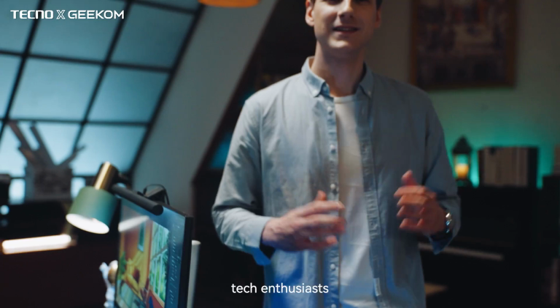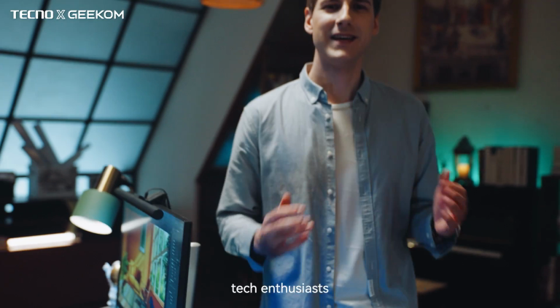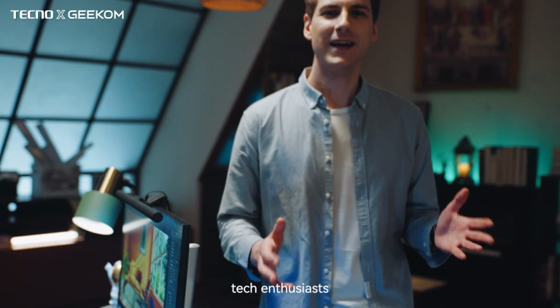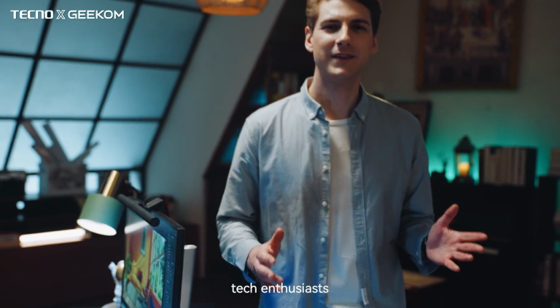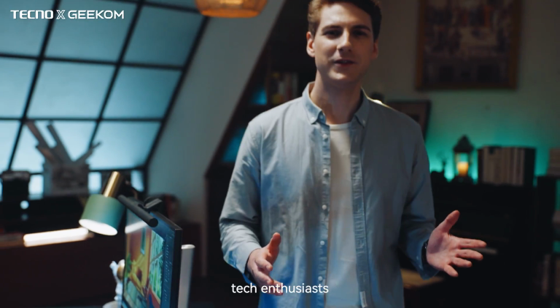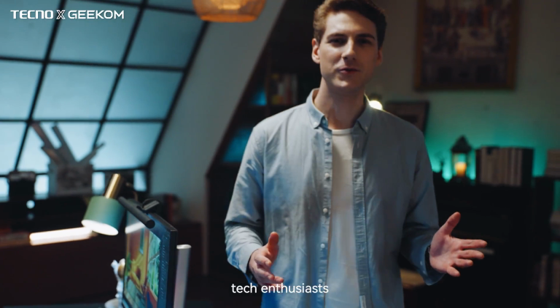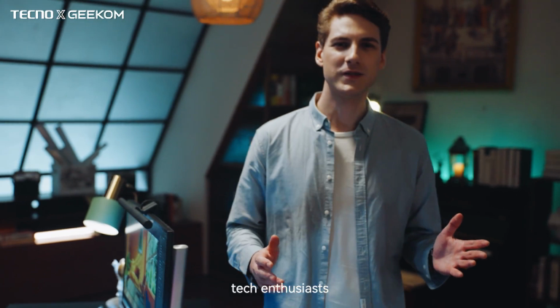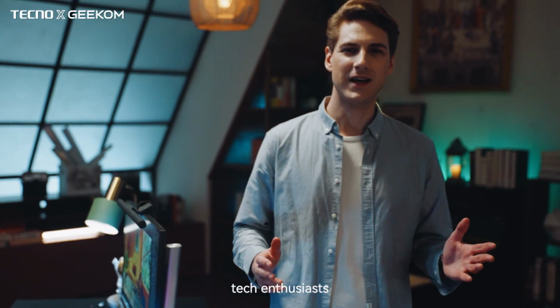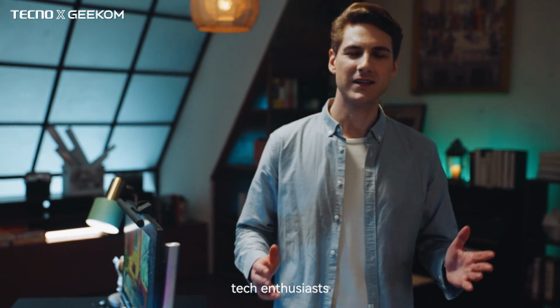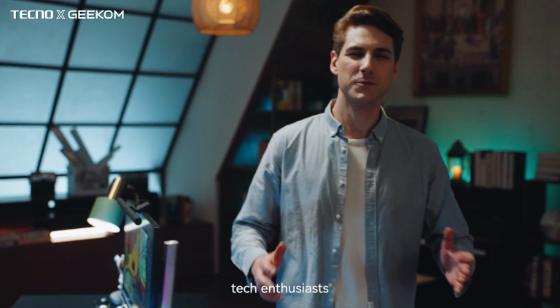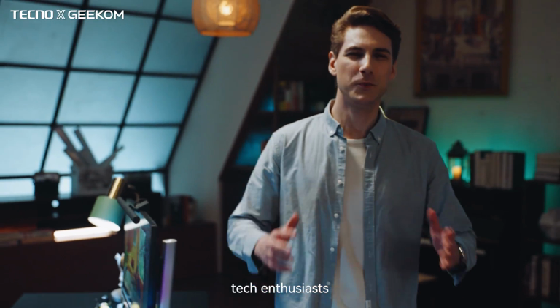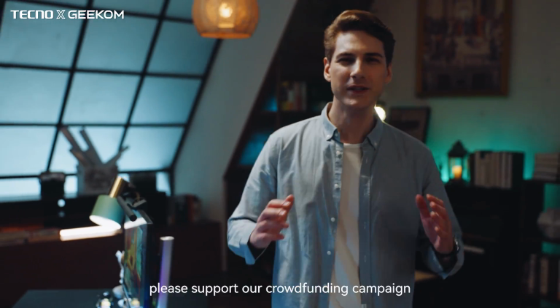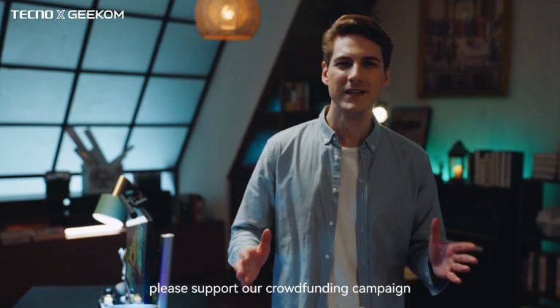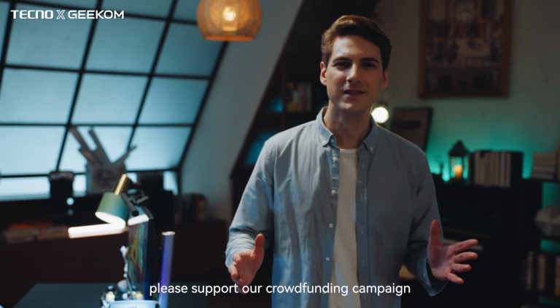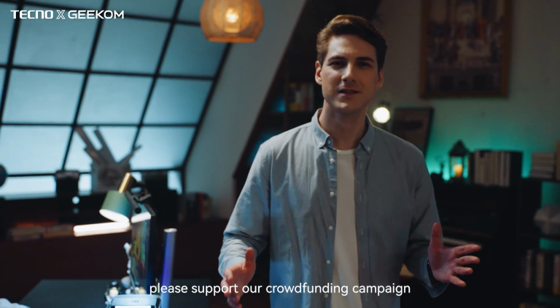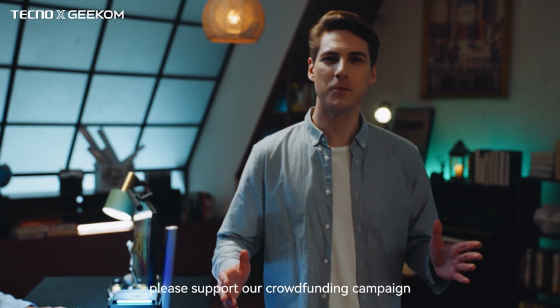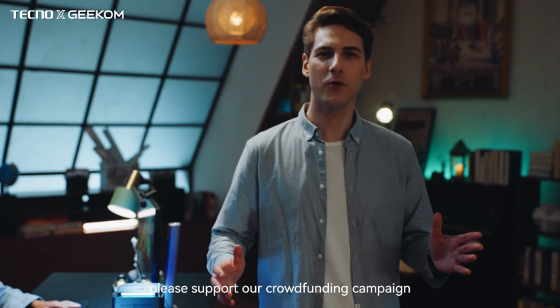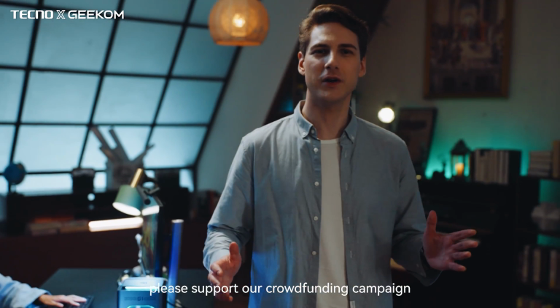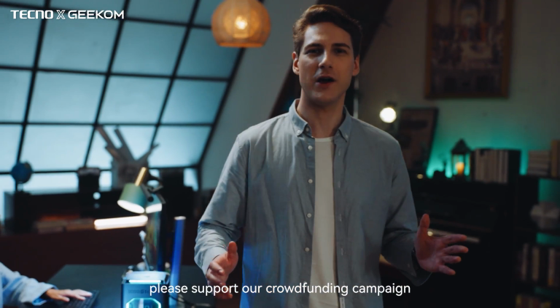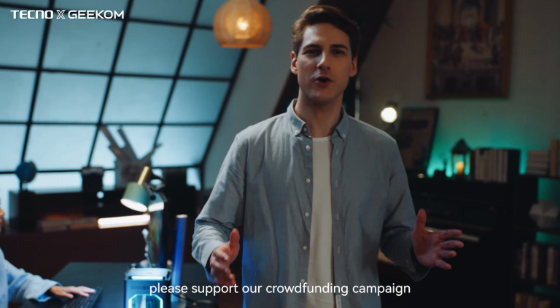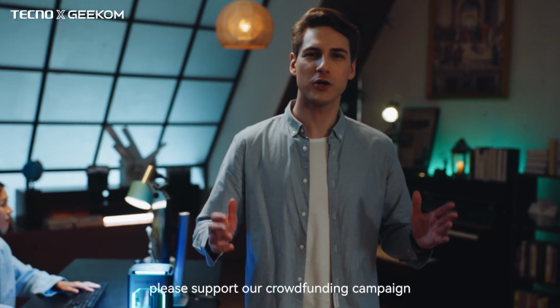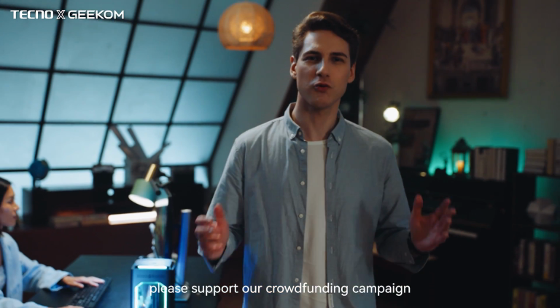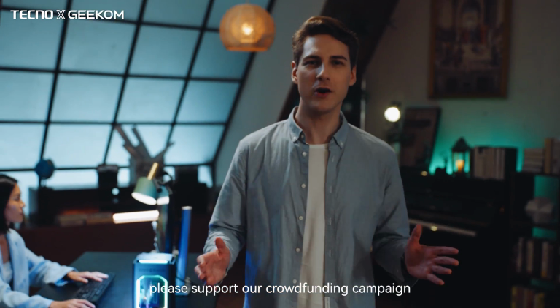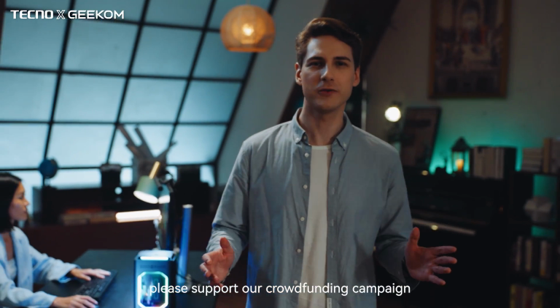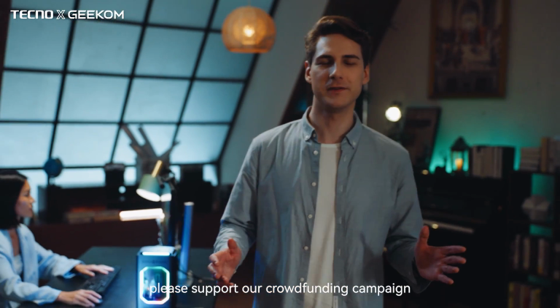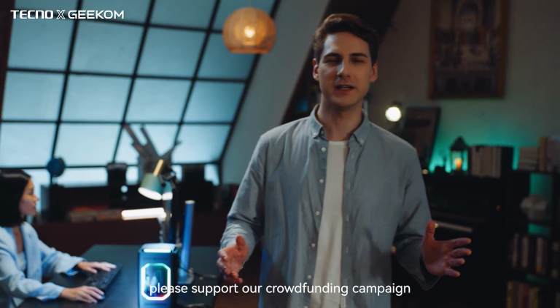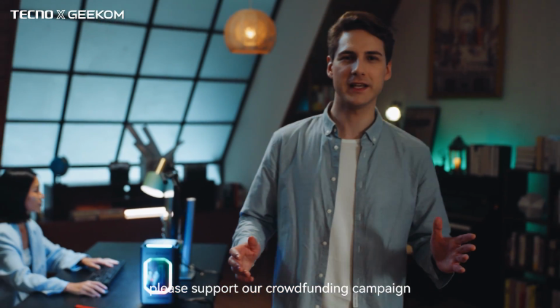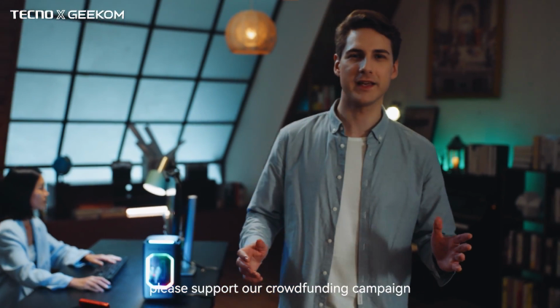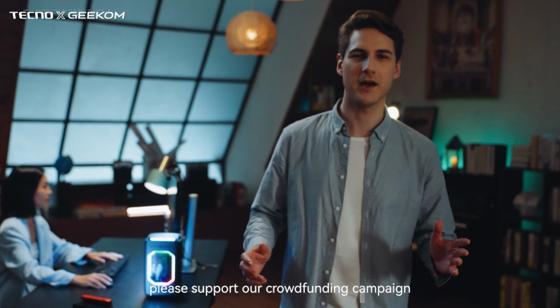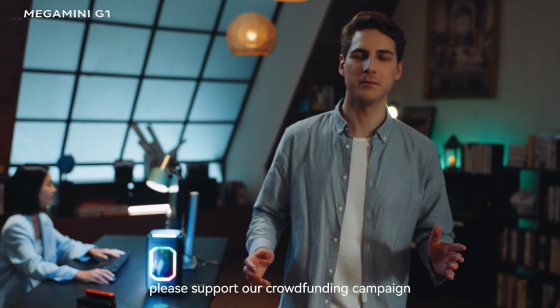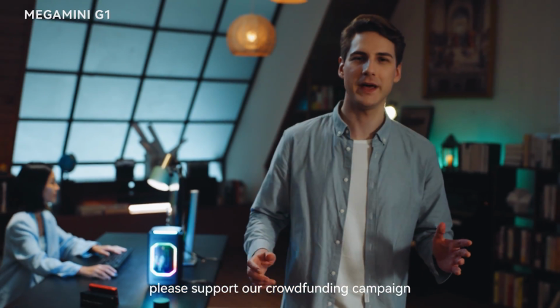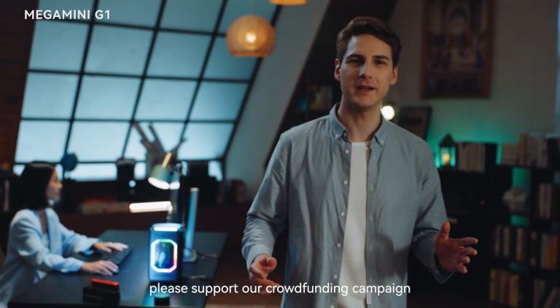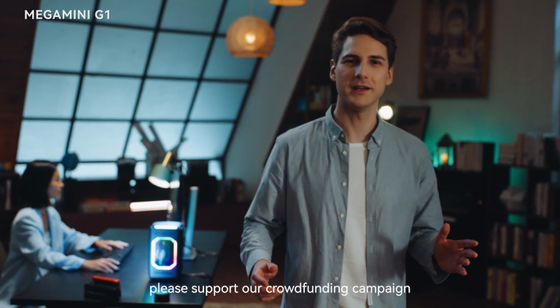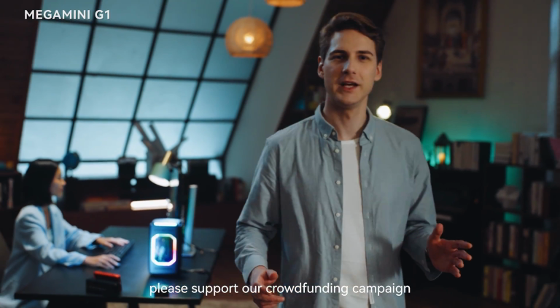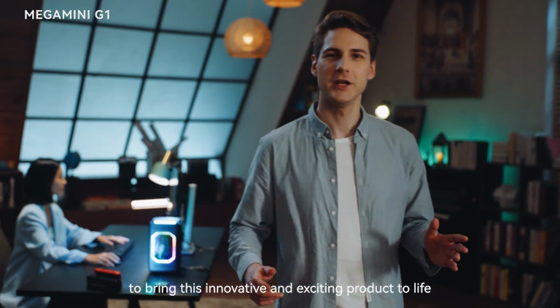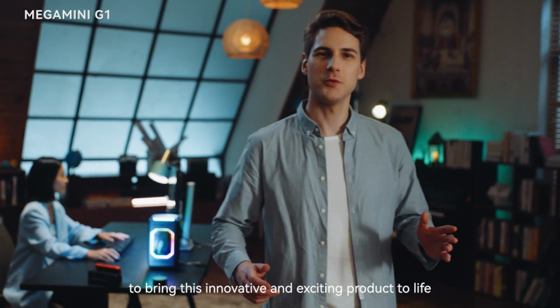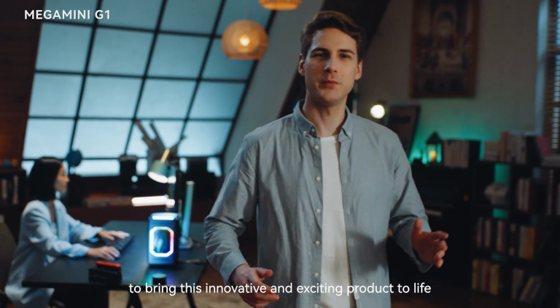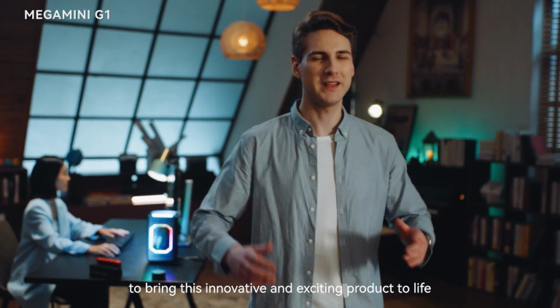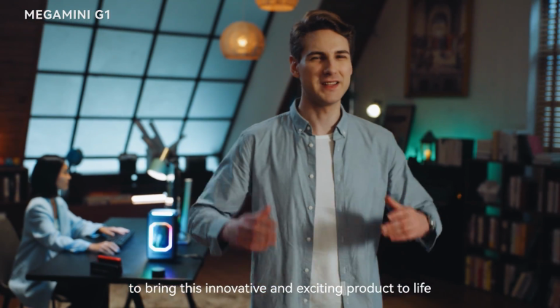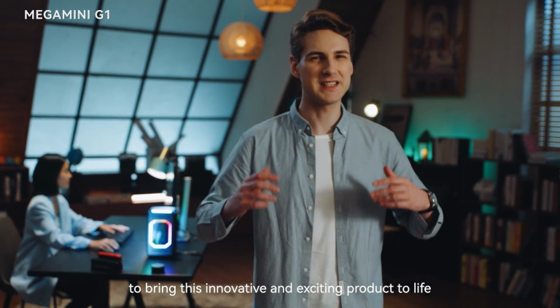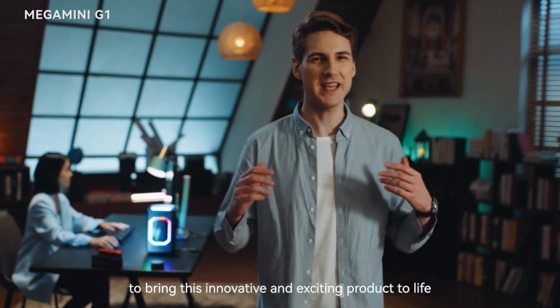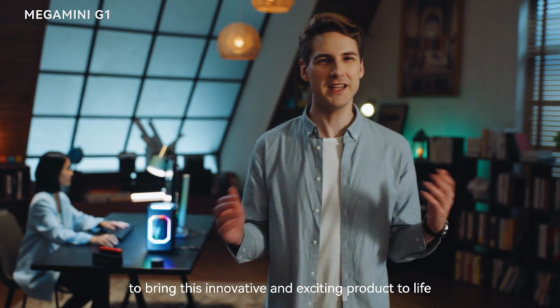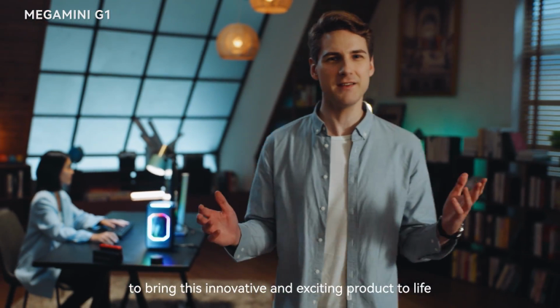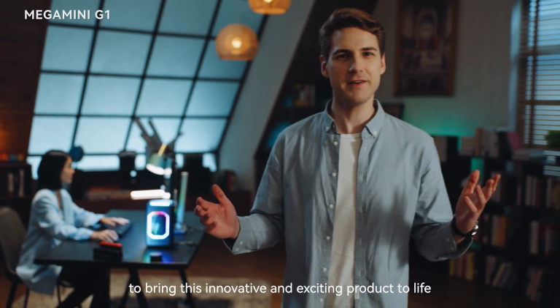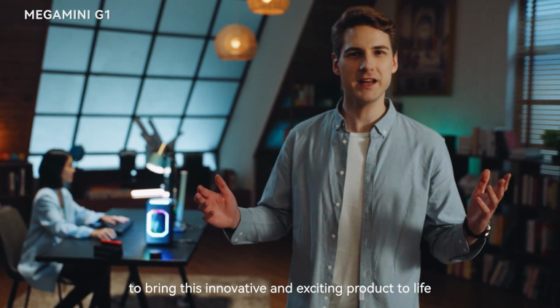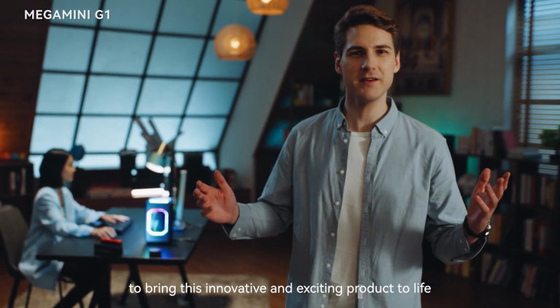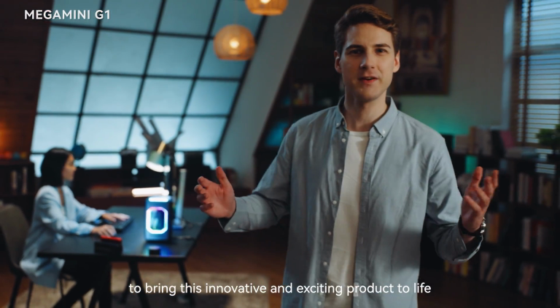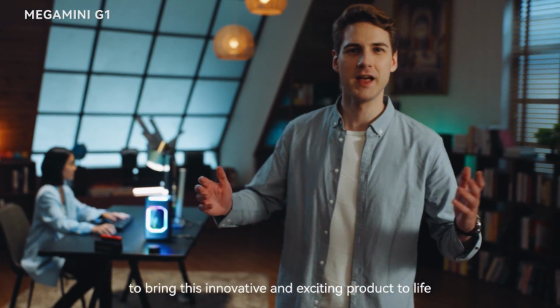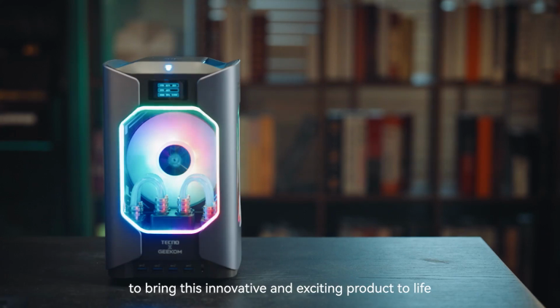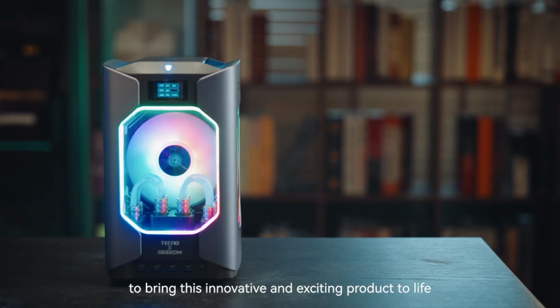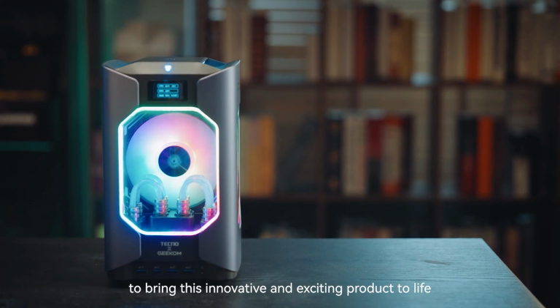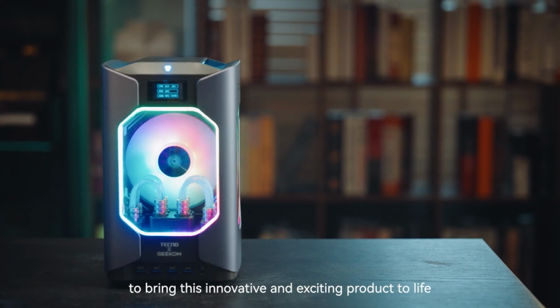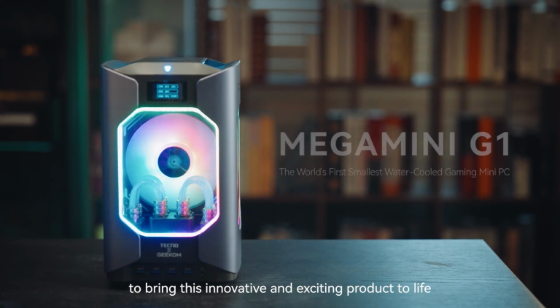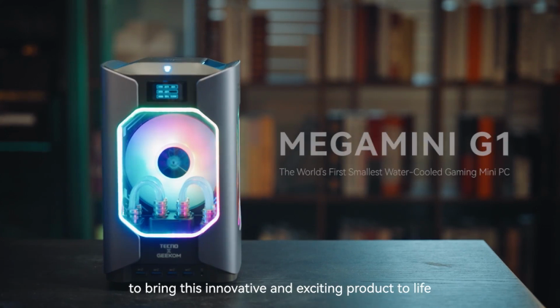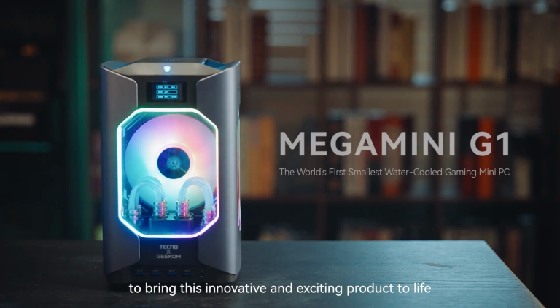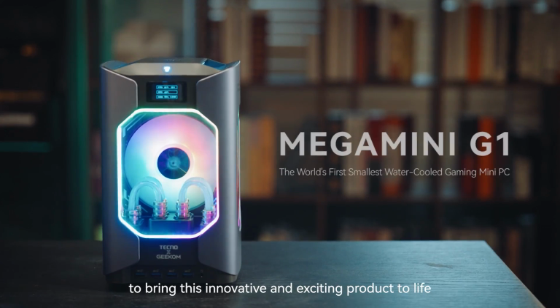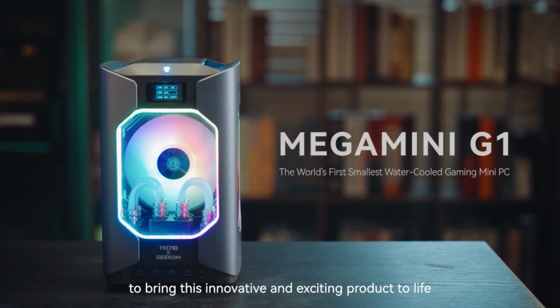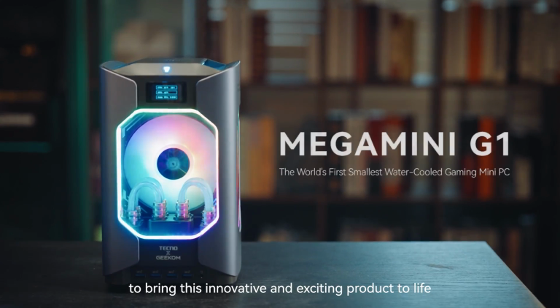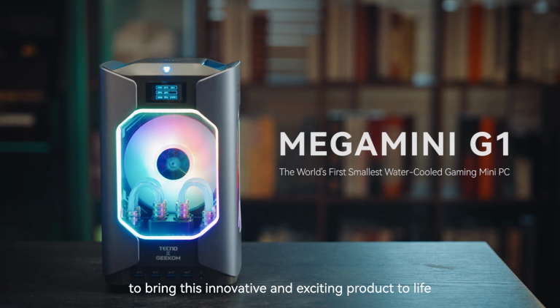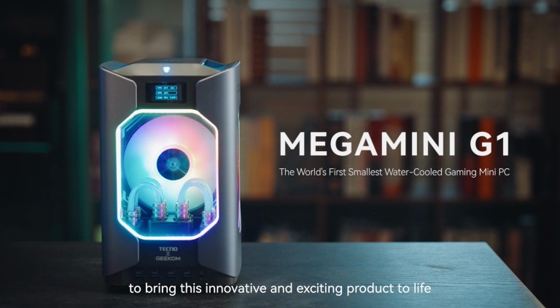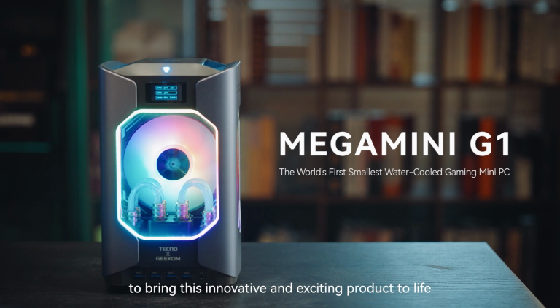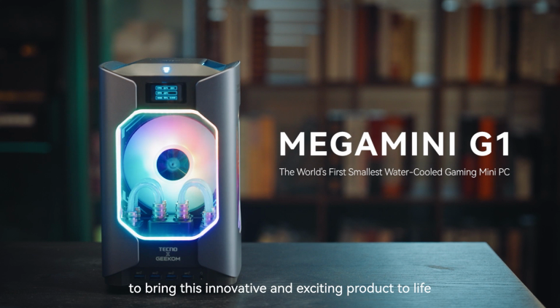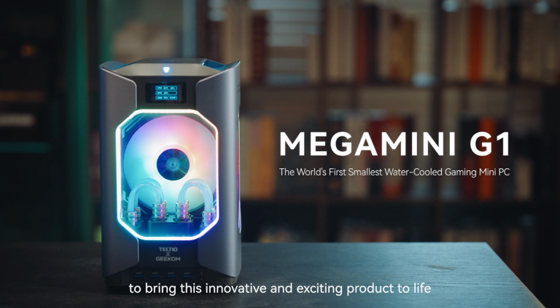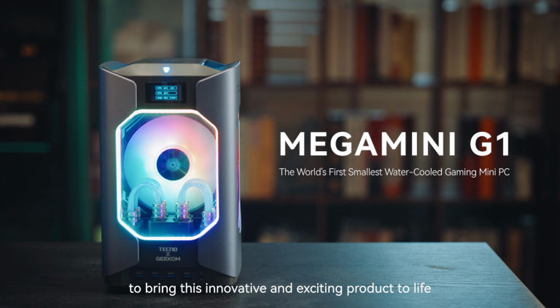Tech enthusiasts, please support our crowdfunding campaign to bring this innovative and exciting product to life.